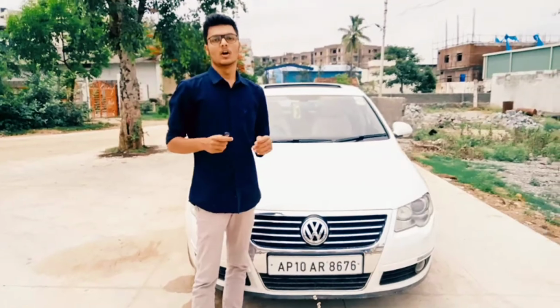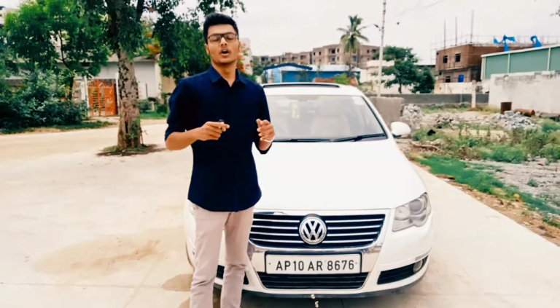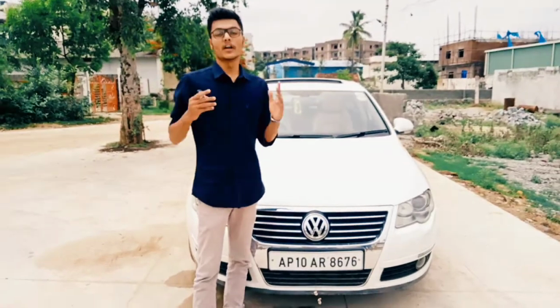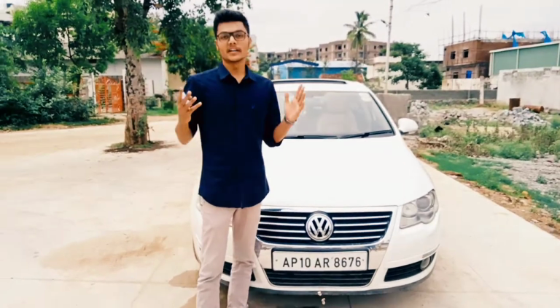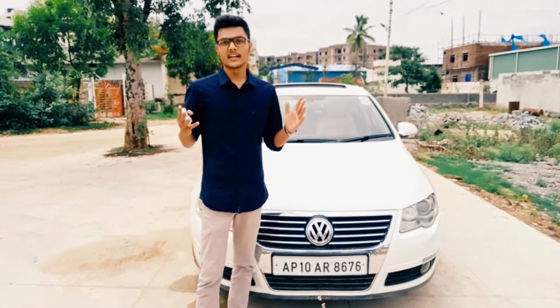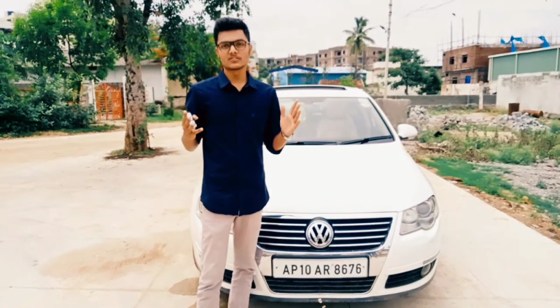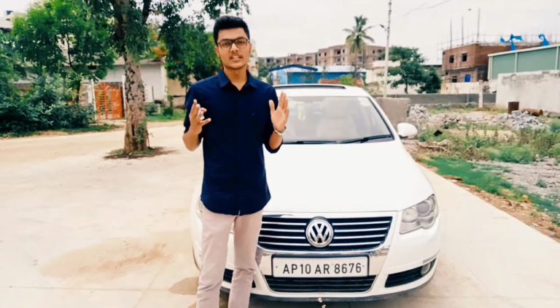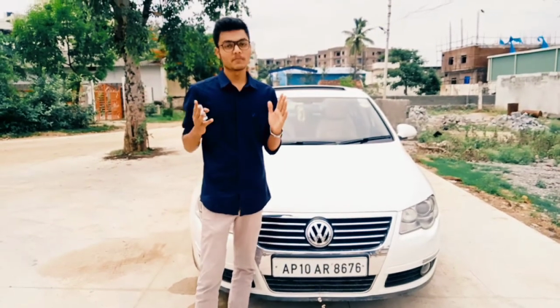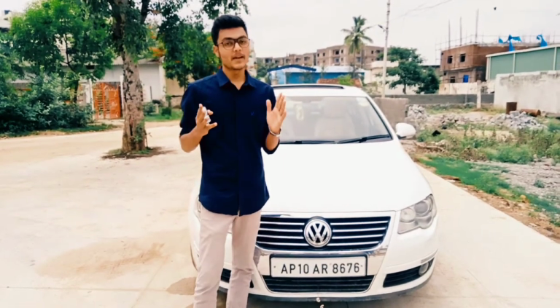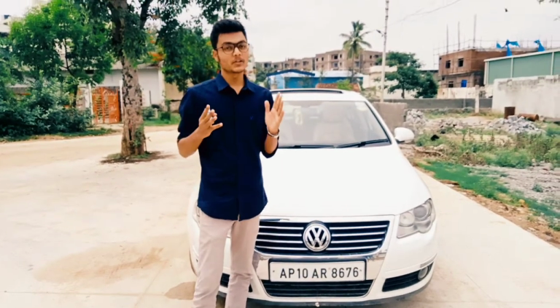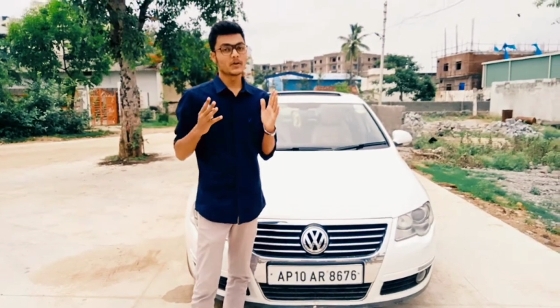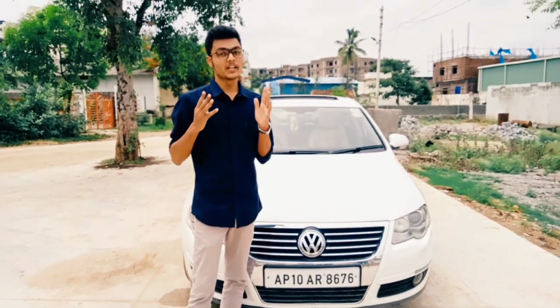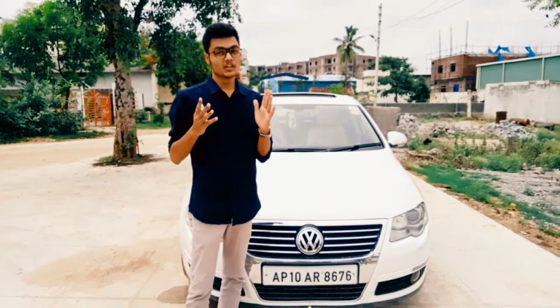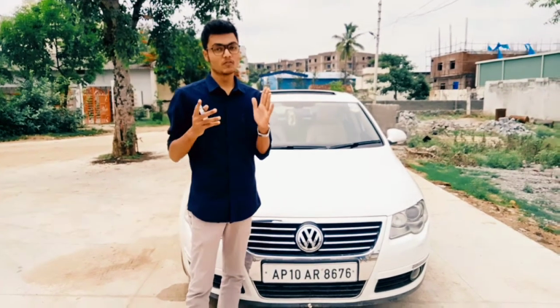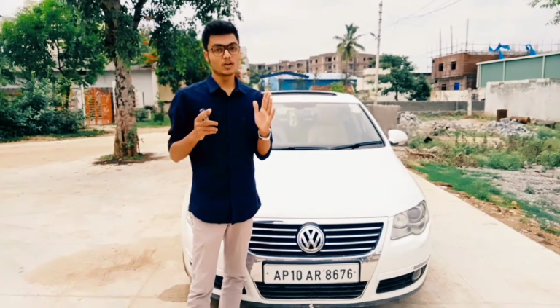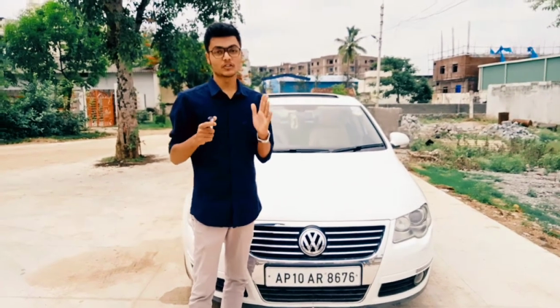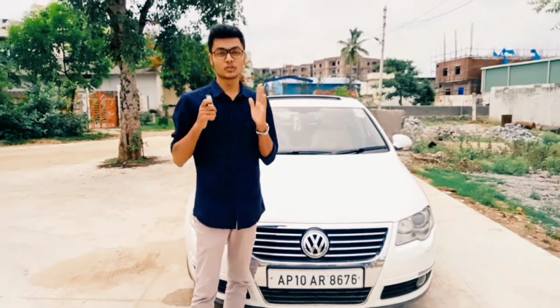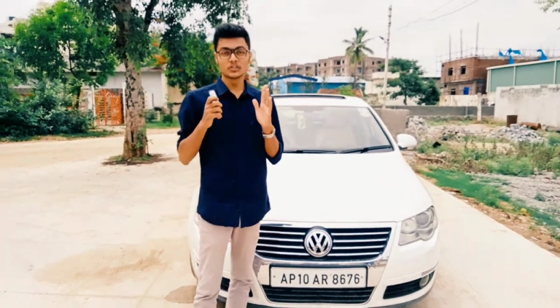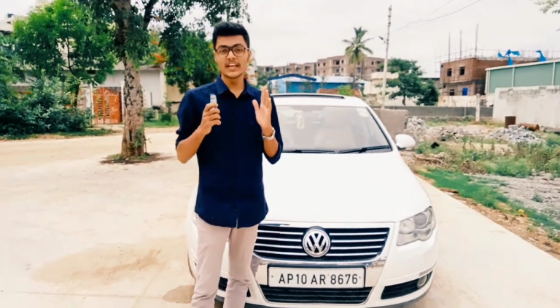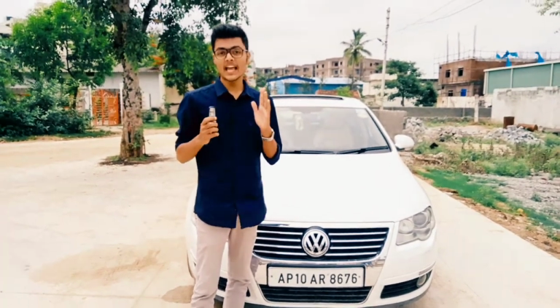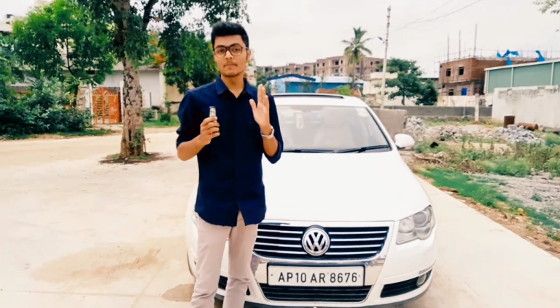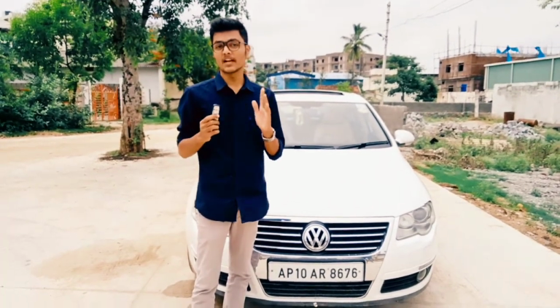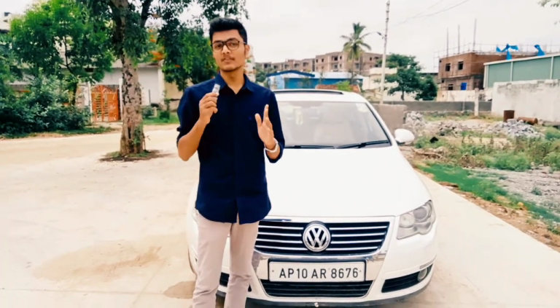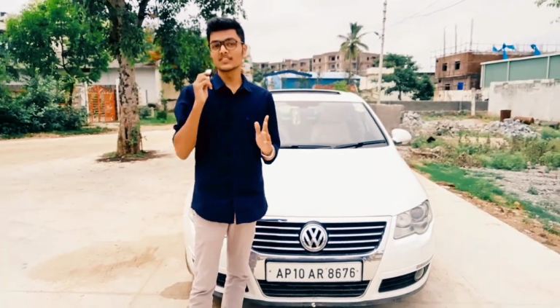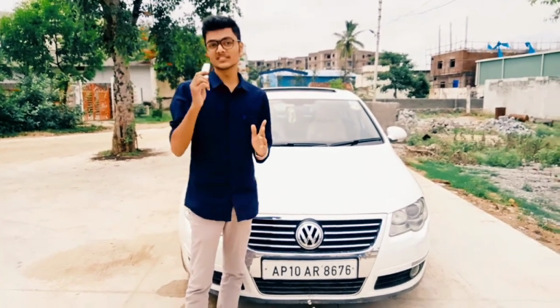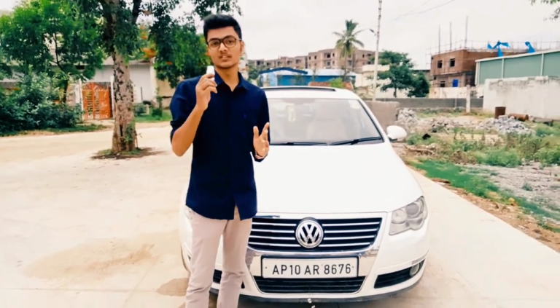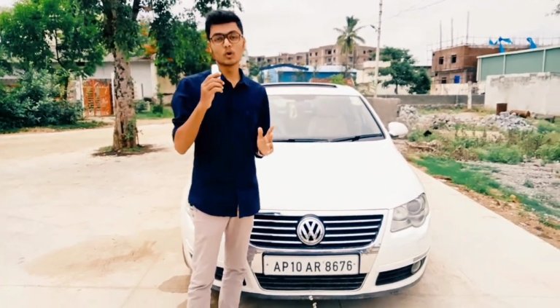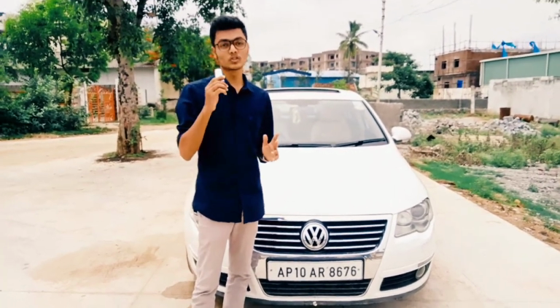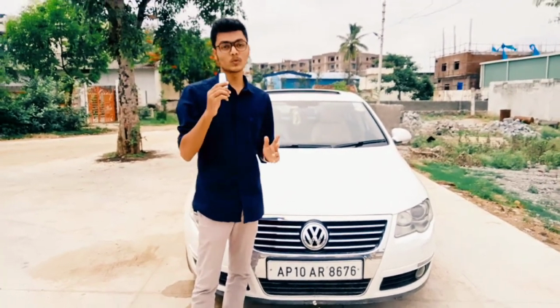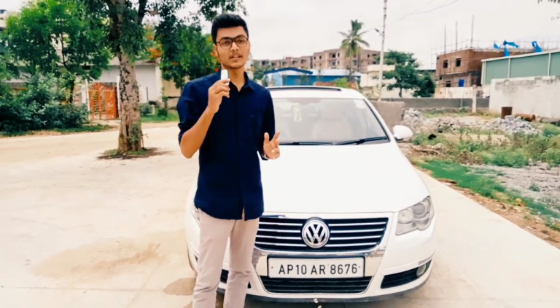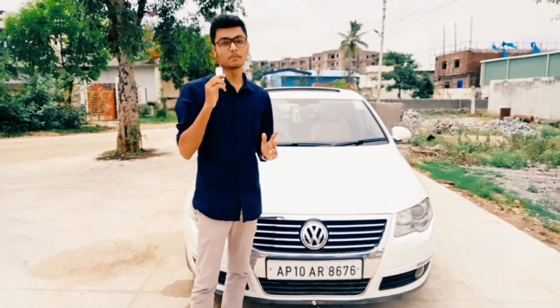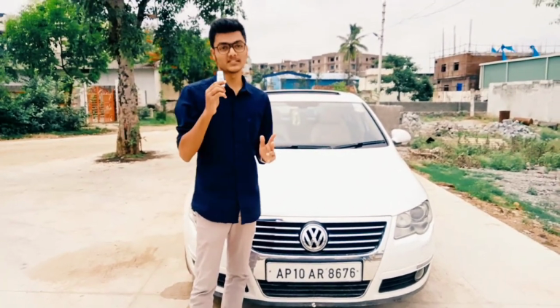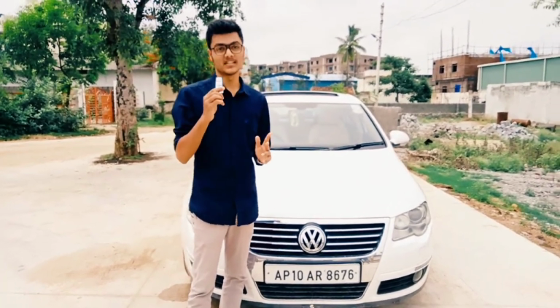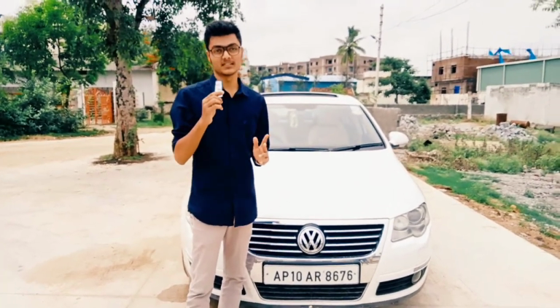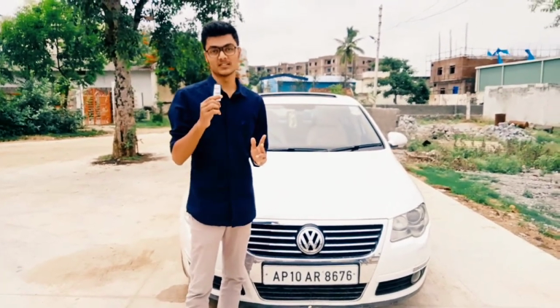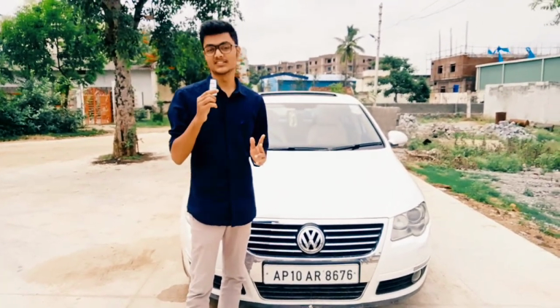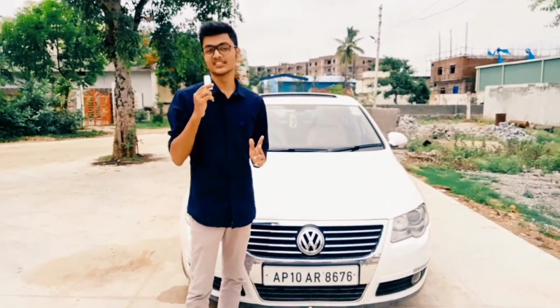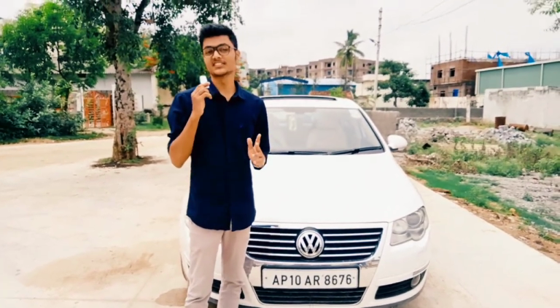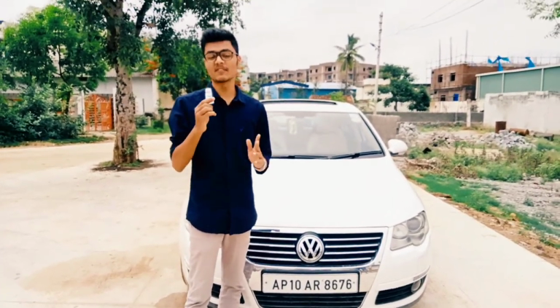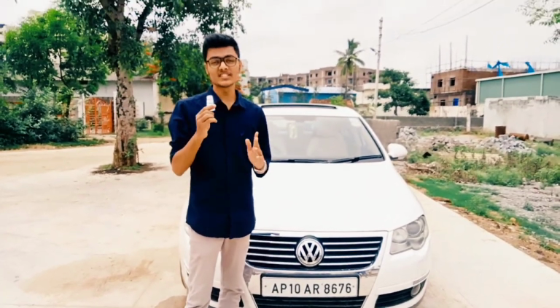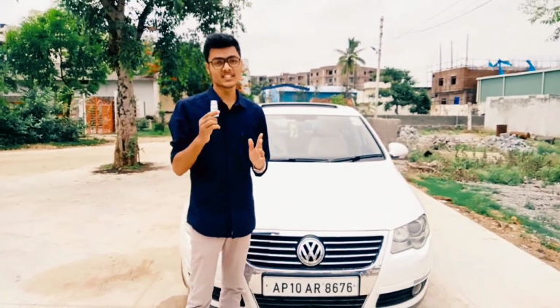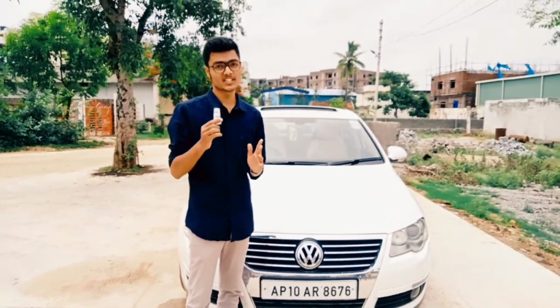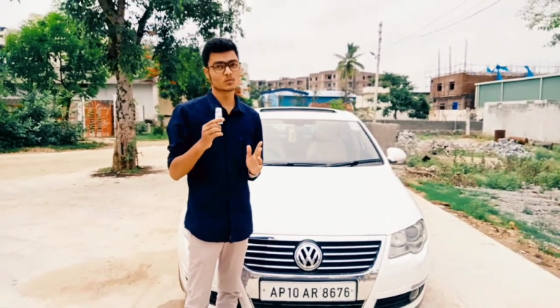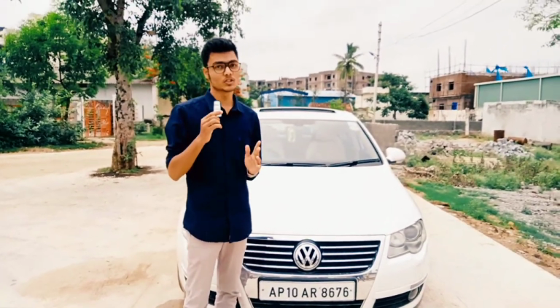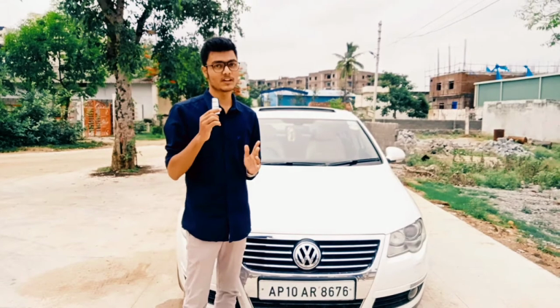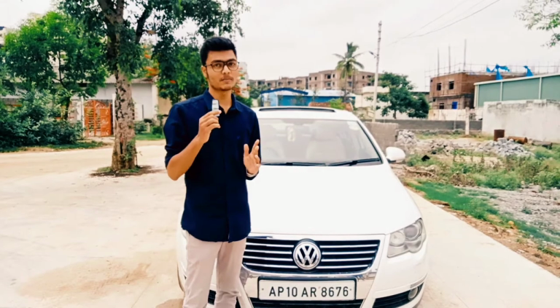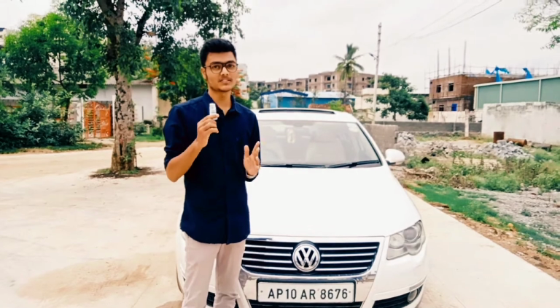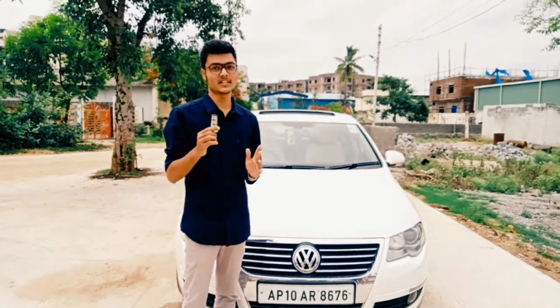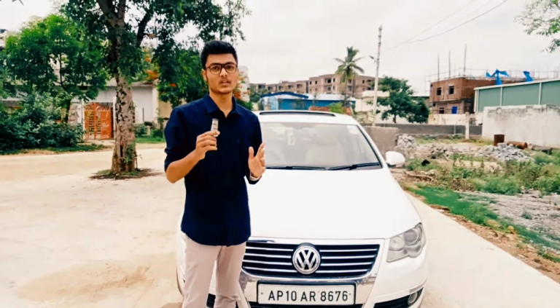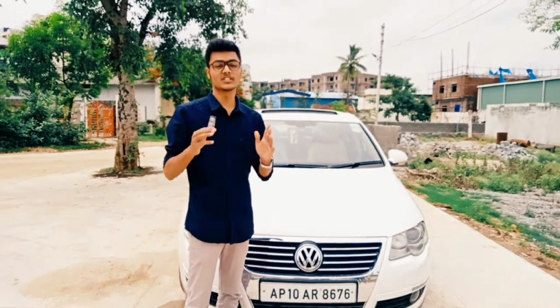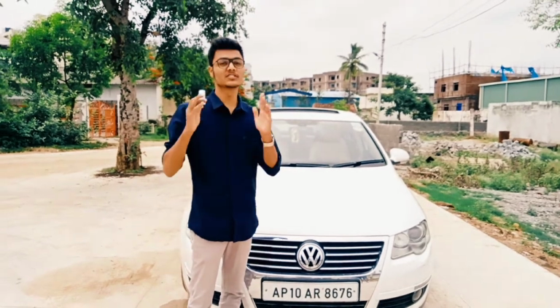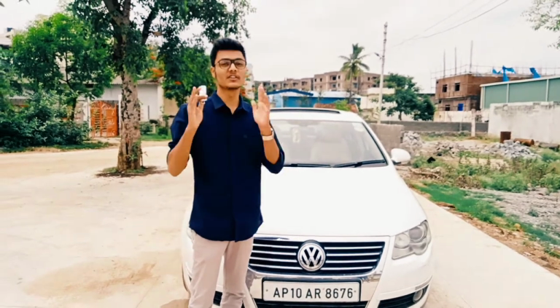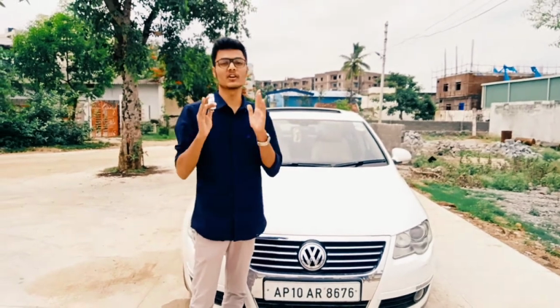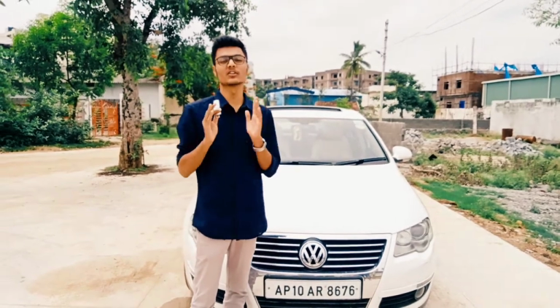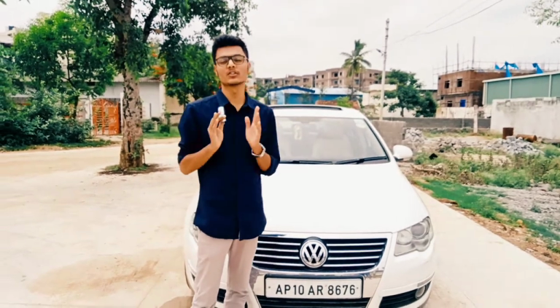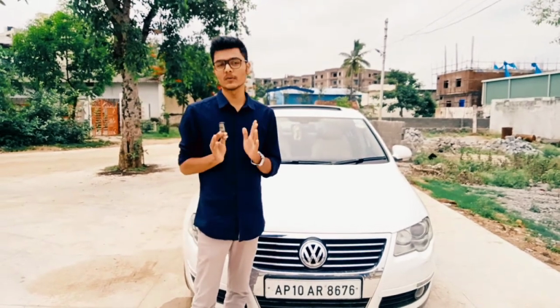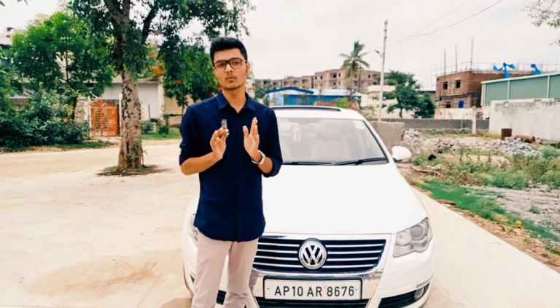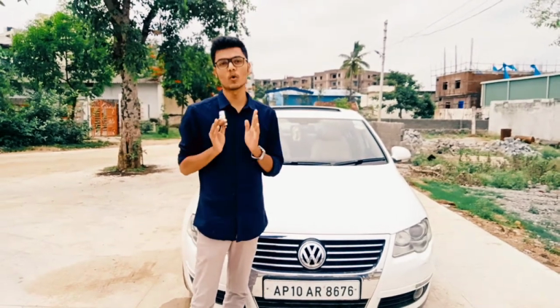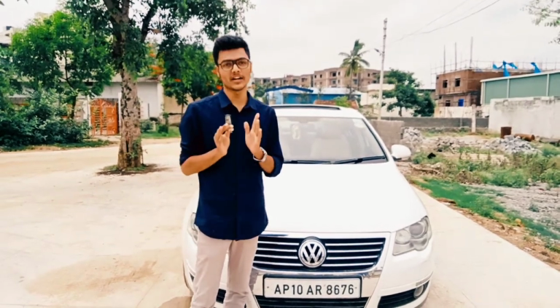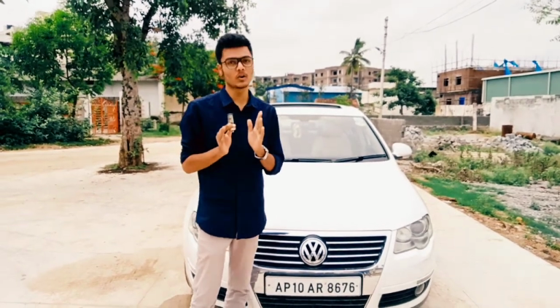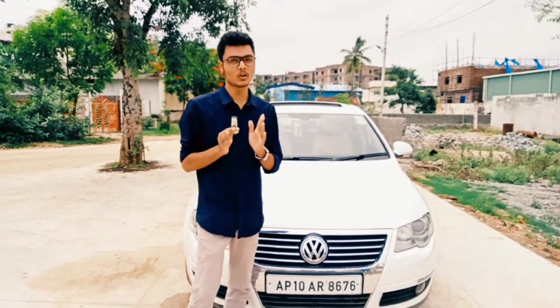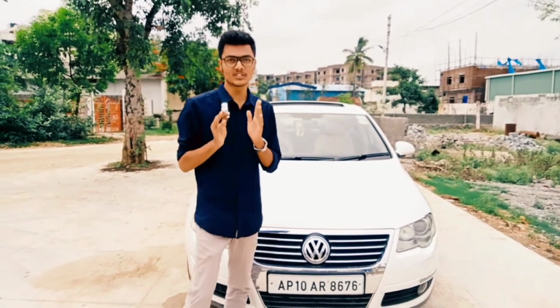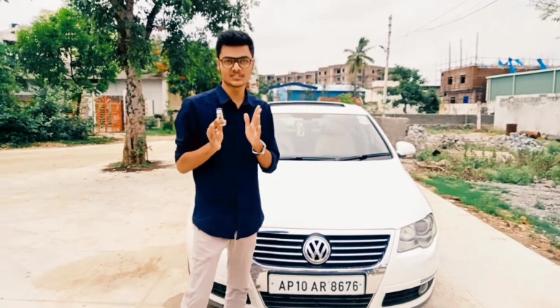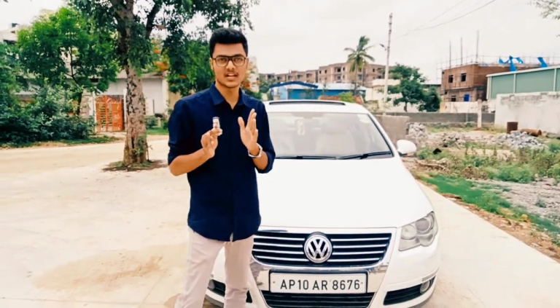Alright guys, welcome back to another vlog. So today I am driving this Volkswagen Passat. This is the 7th generation Volkswagen Passat. Now let's give you a quick walk around of this car.